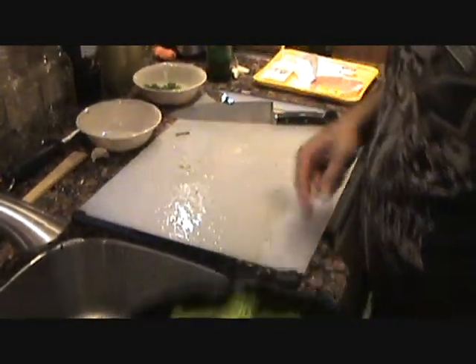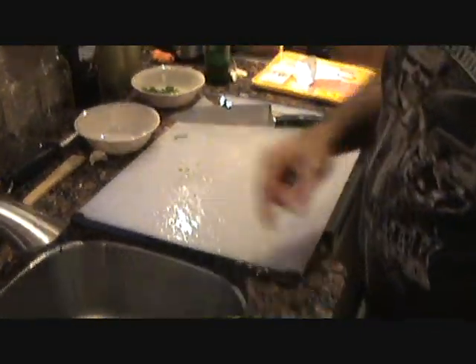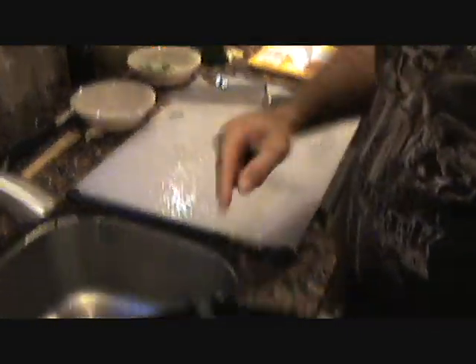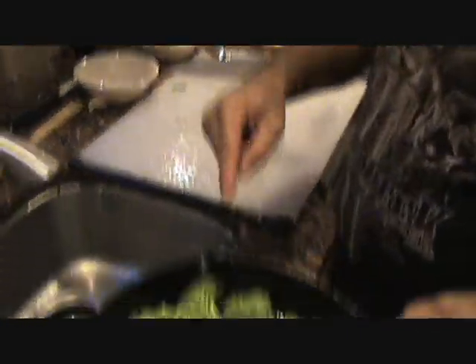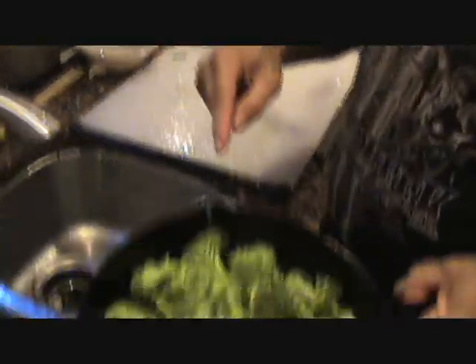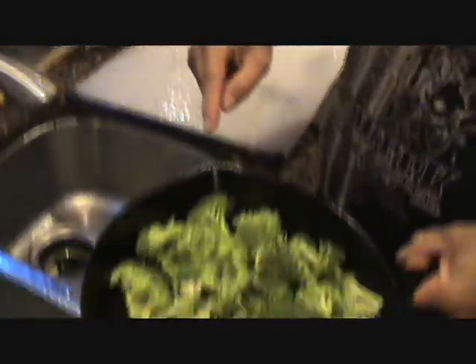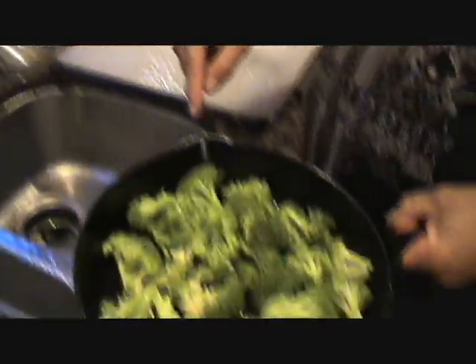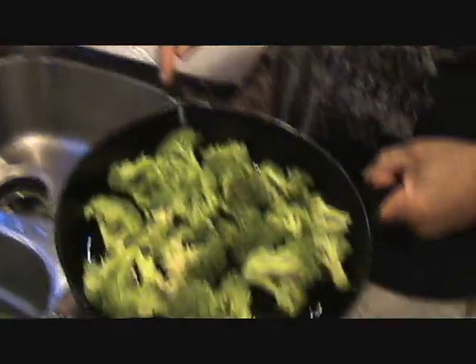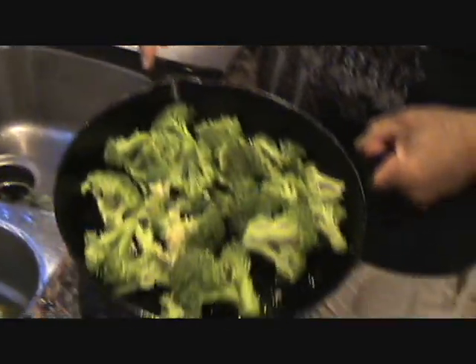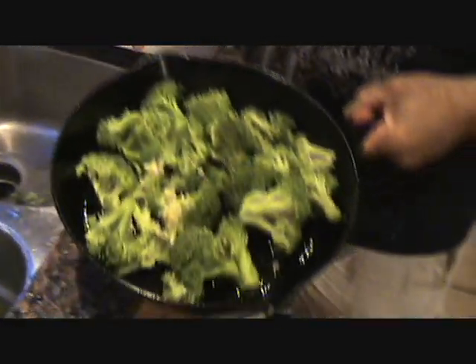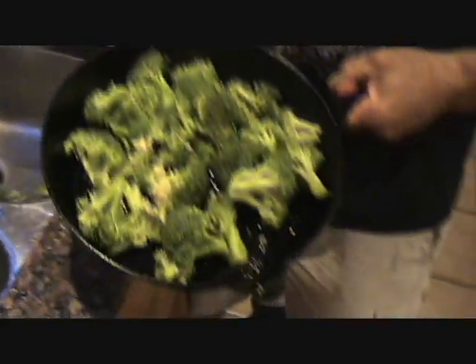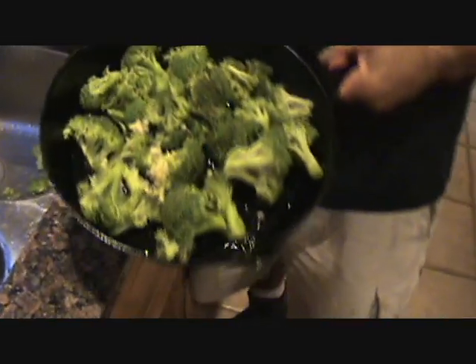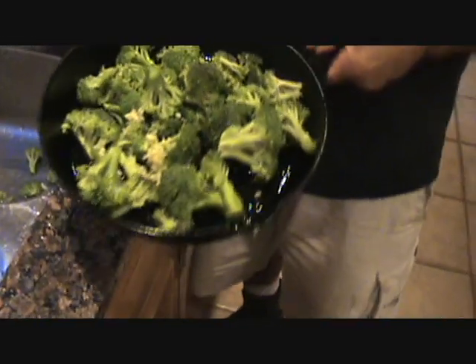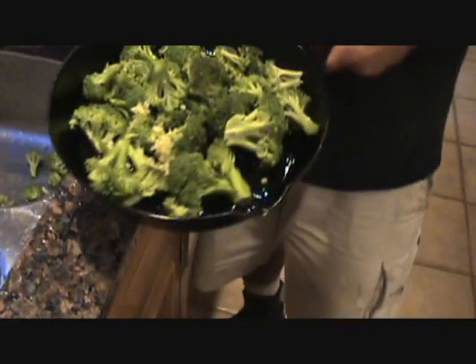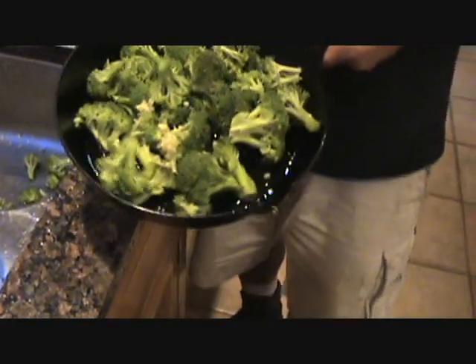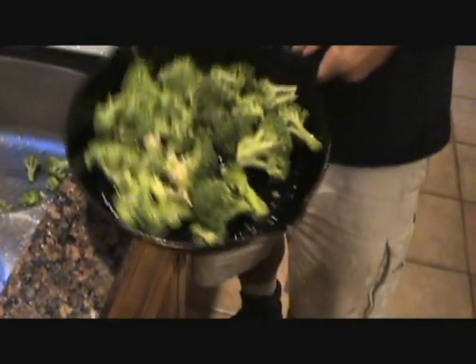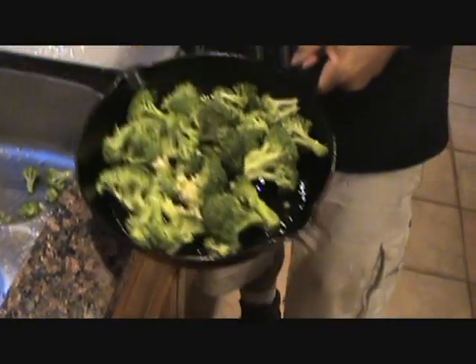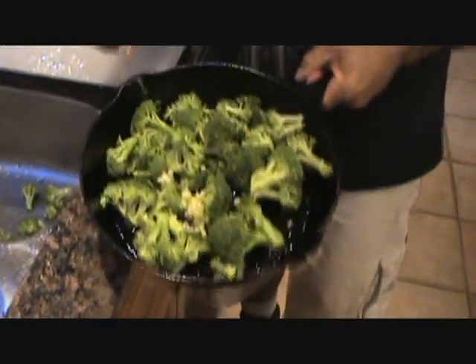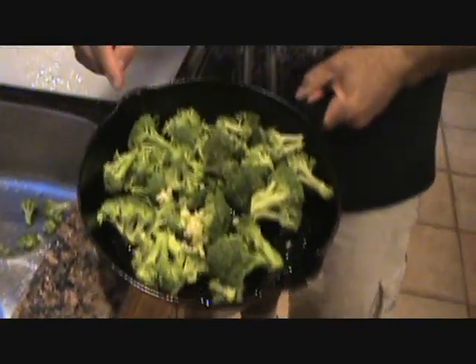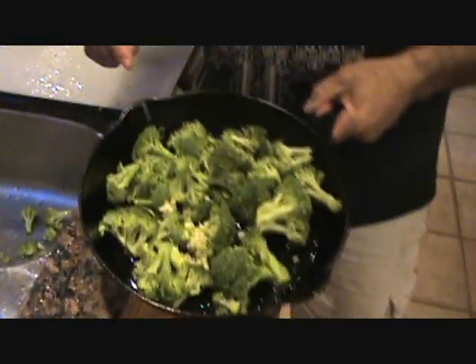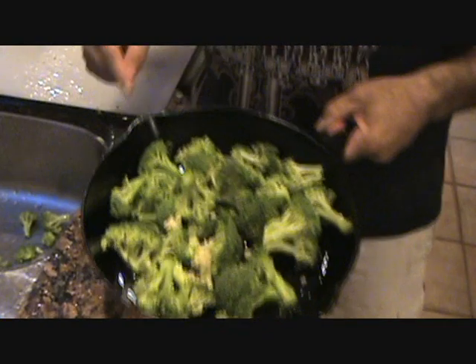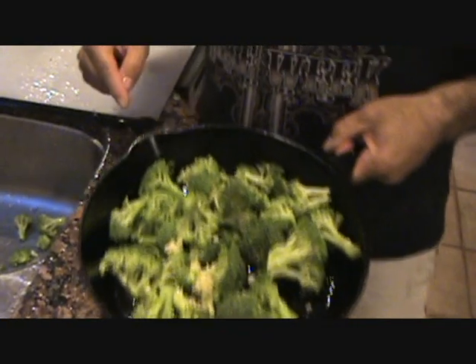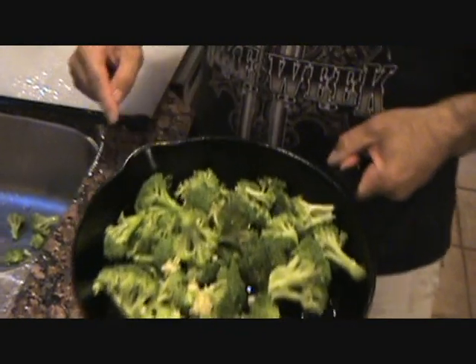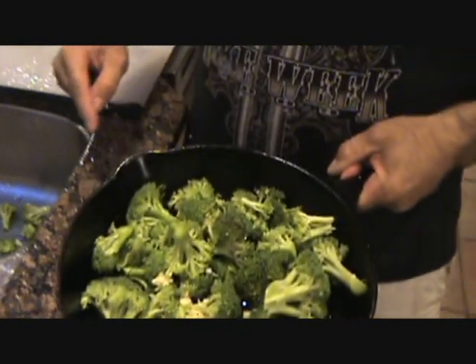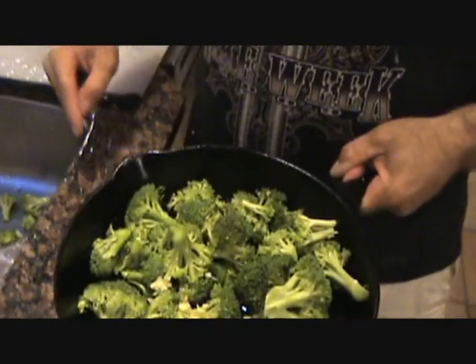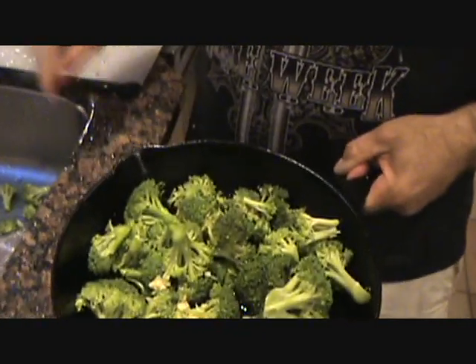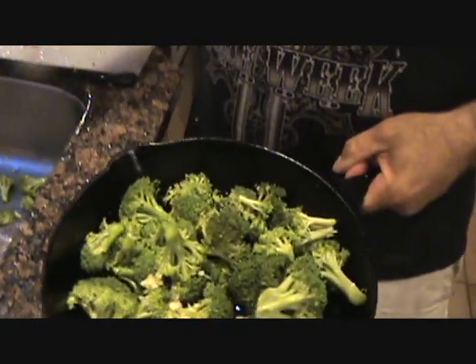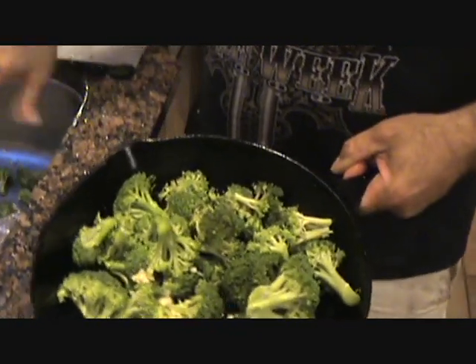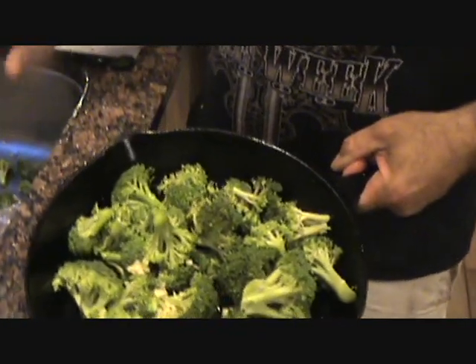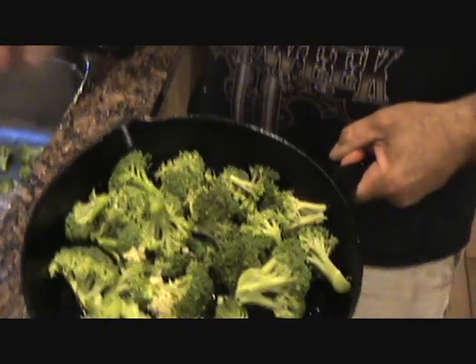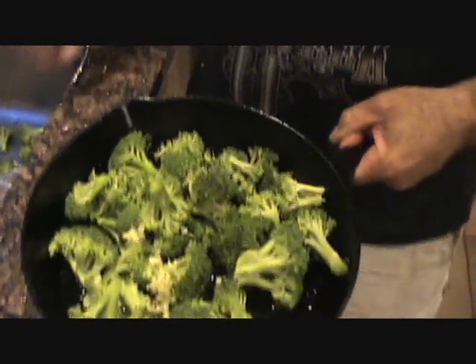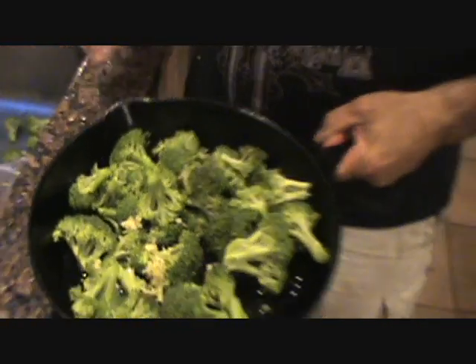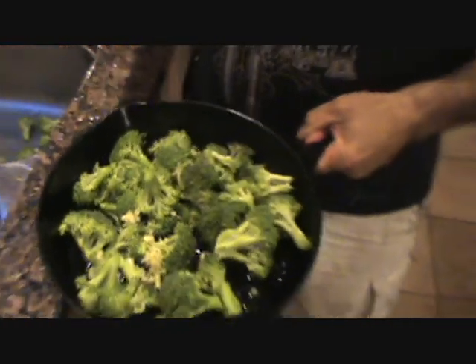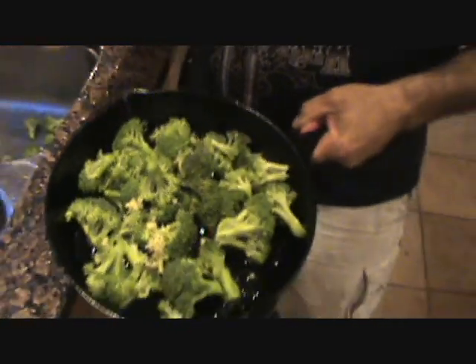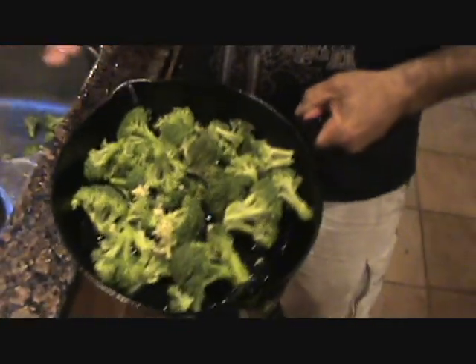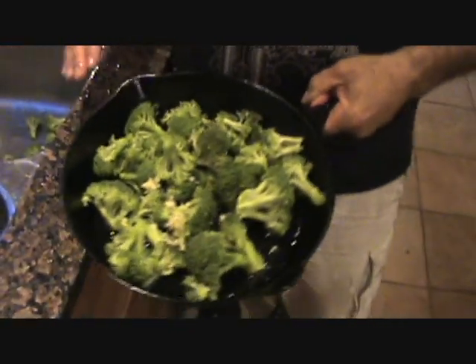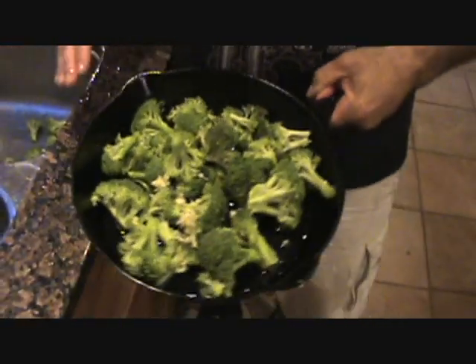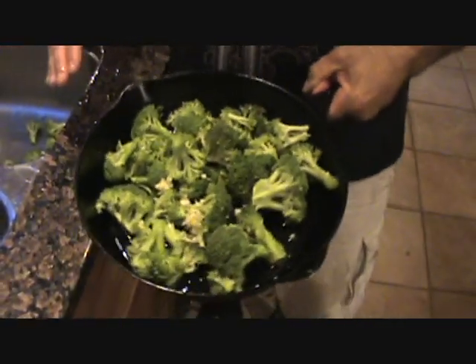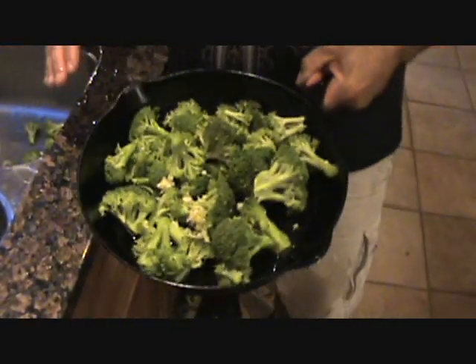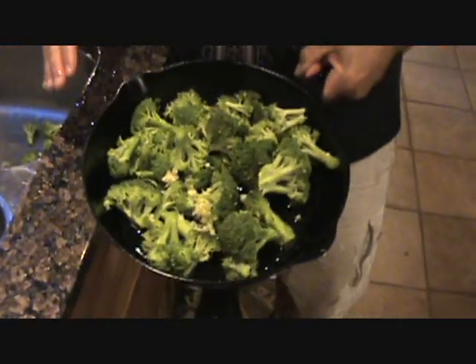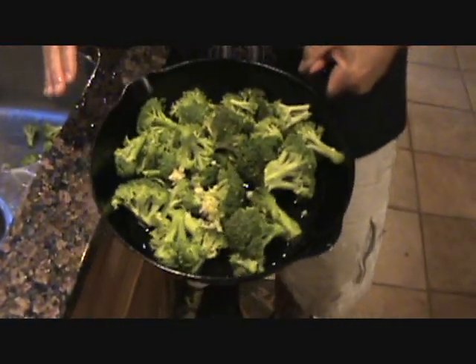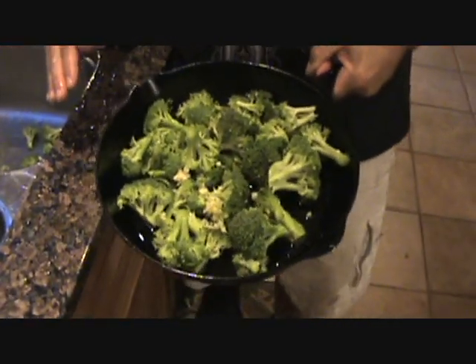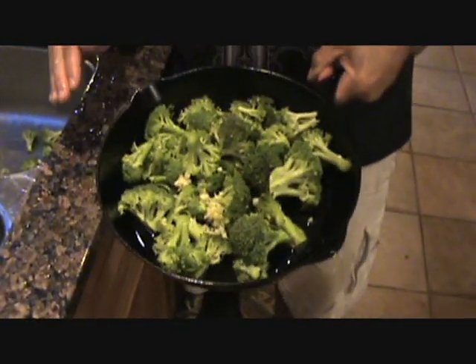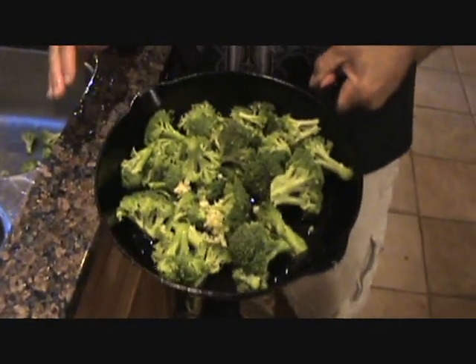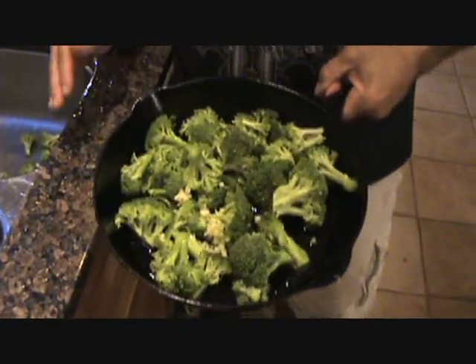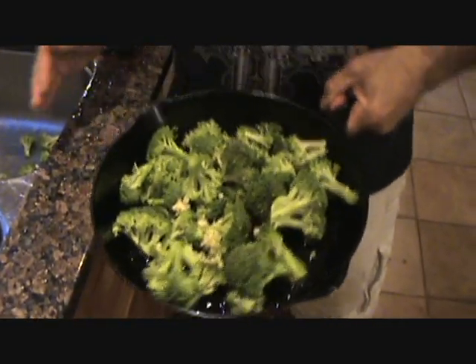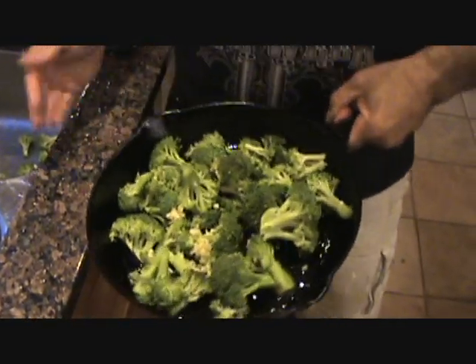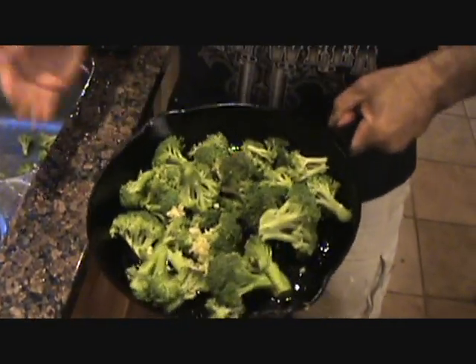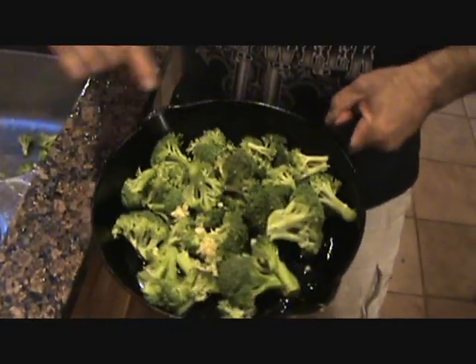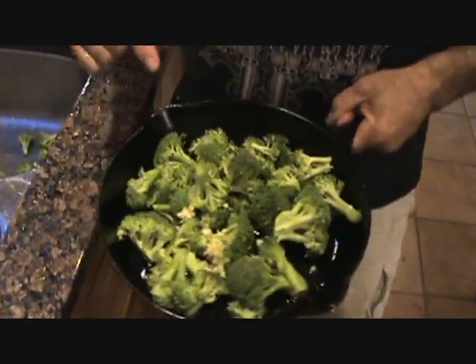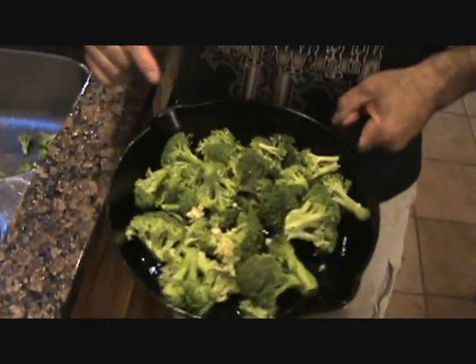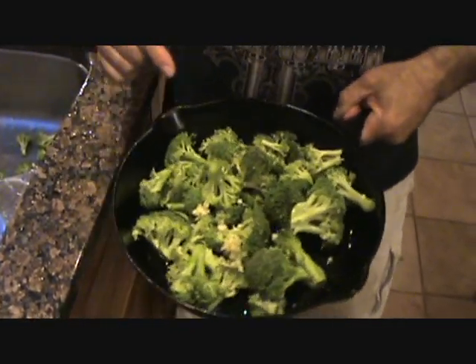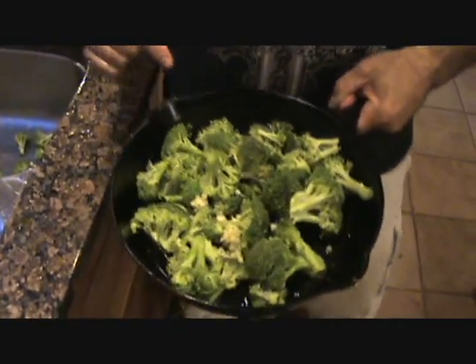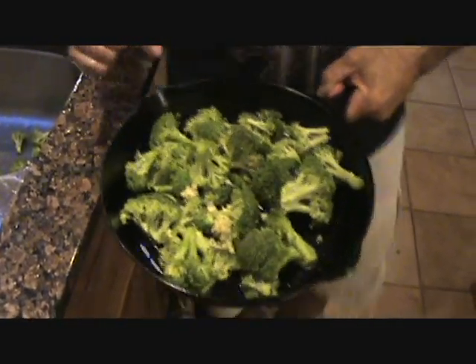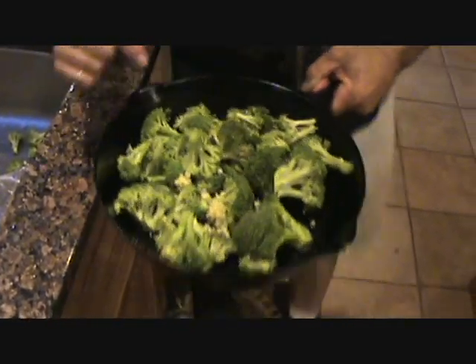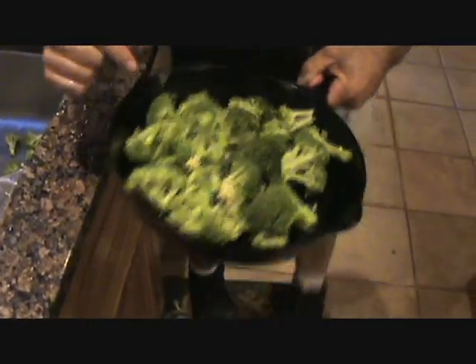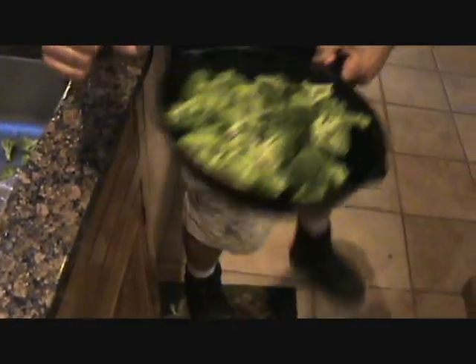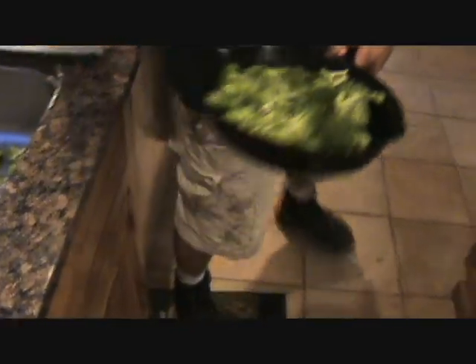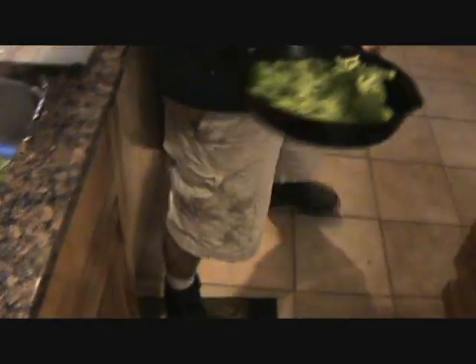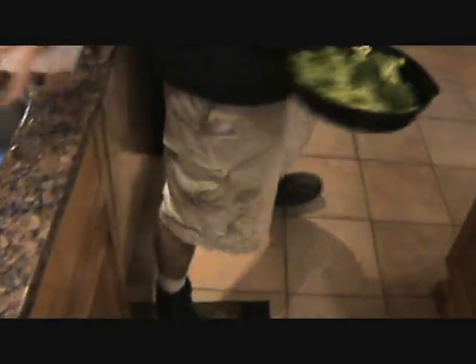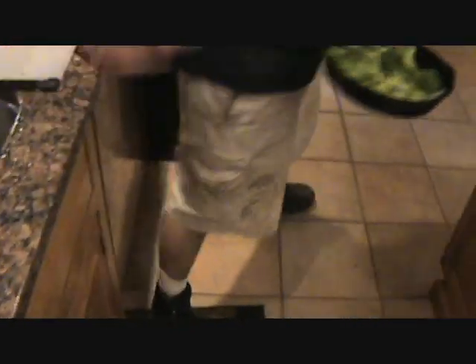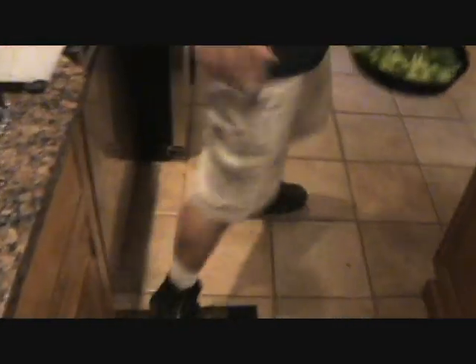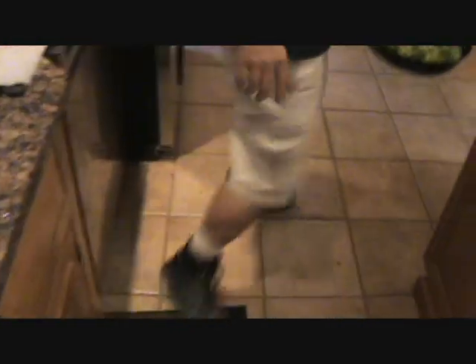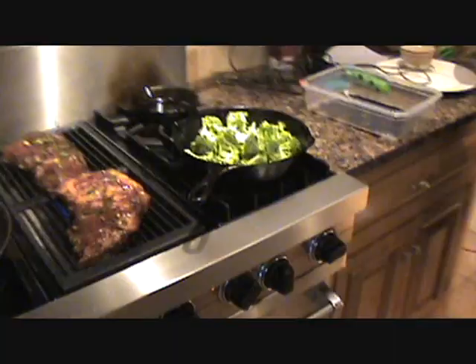Normally when you're using a cast iron pan, you want to heat it up first, but we're not normal over here, so we're going to get this on the stove. Let's rock and roll.